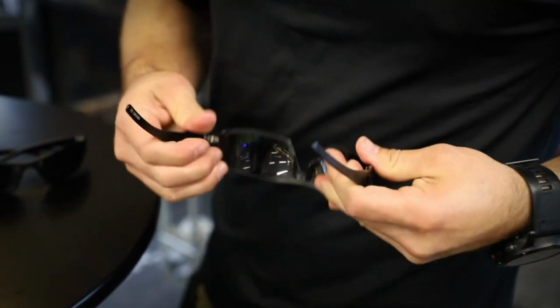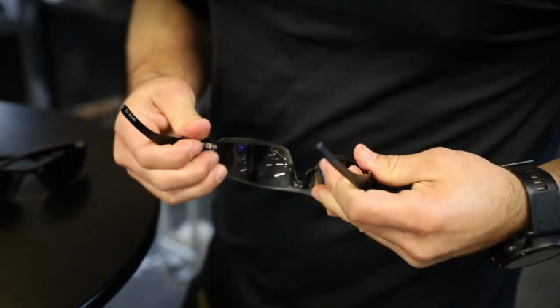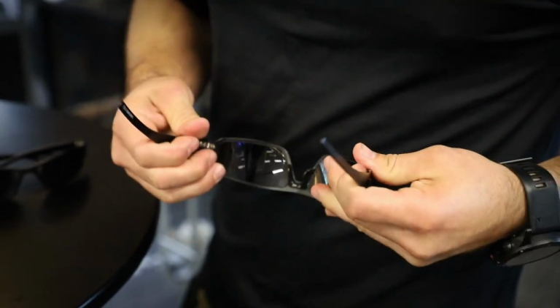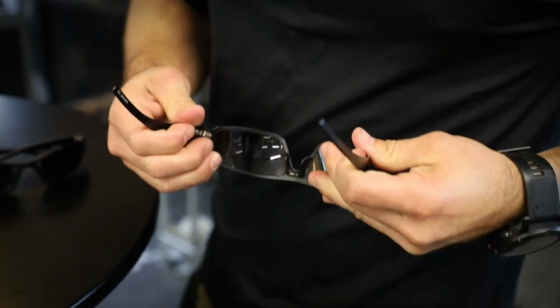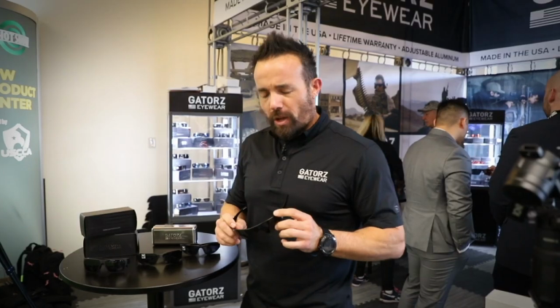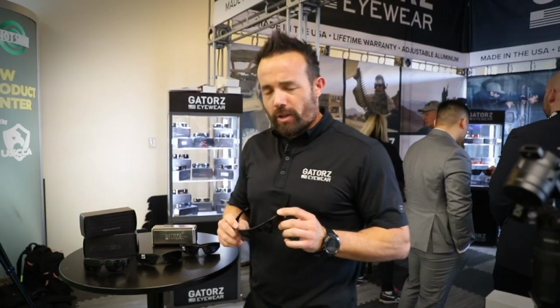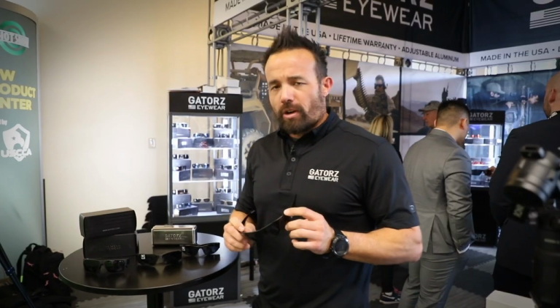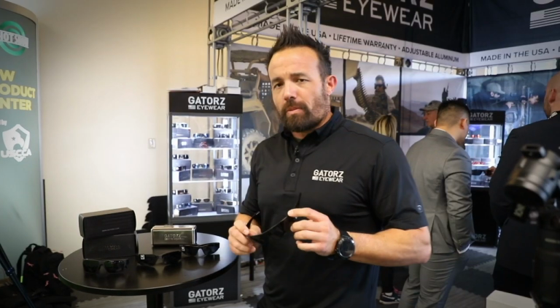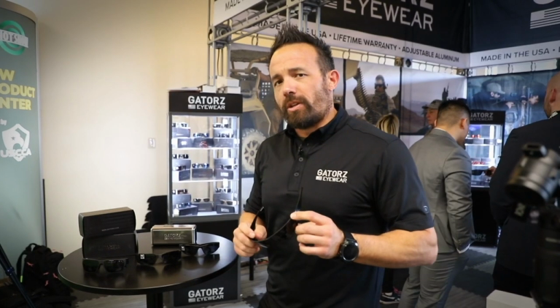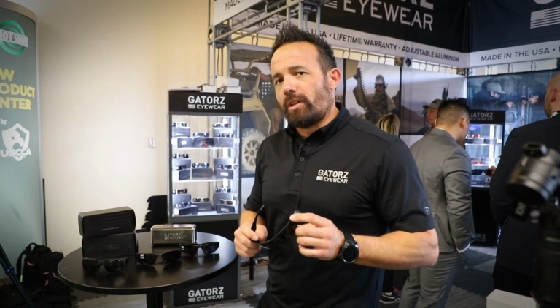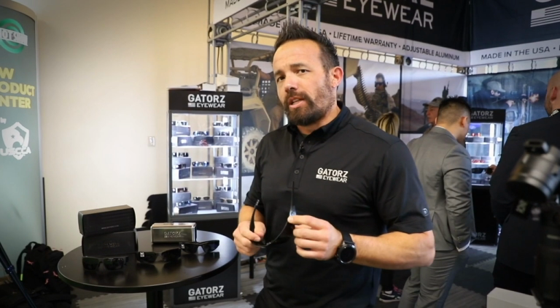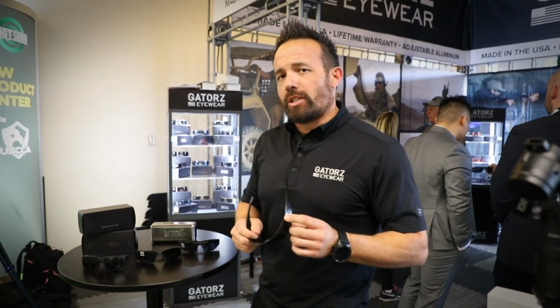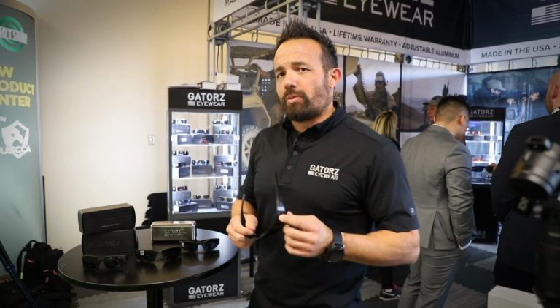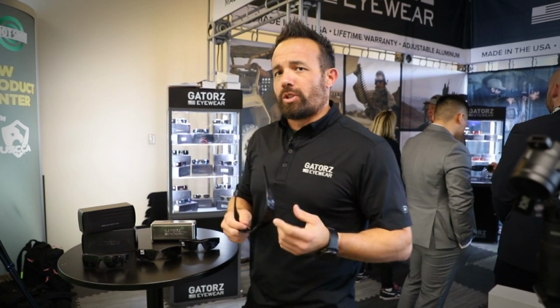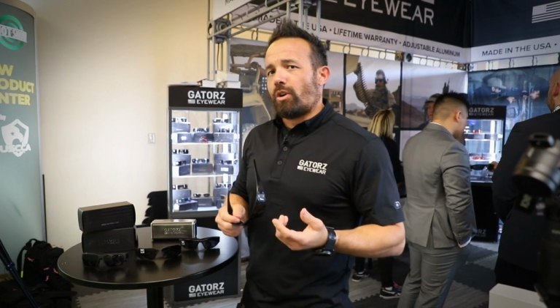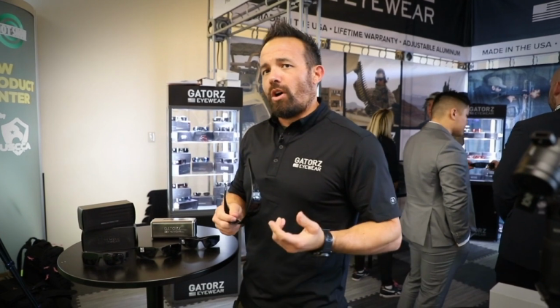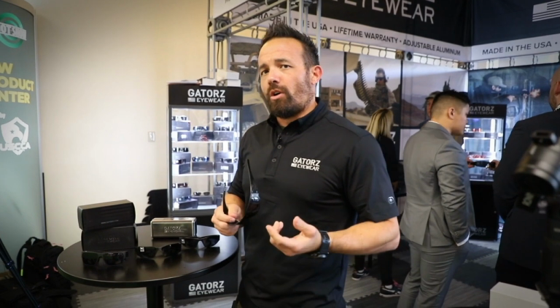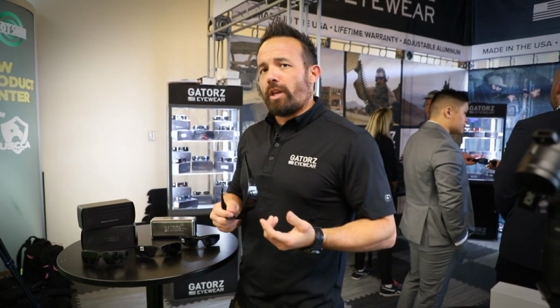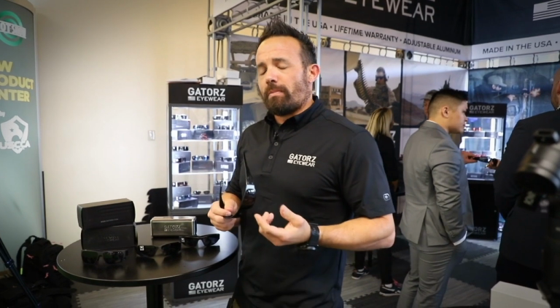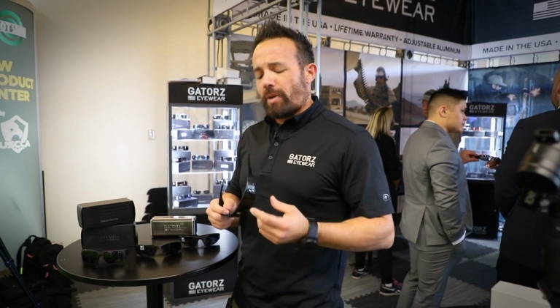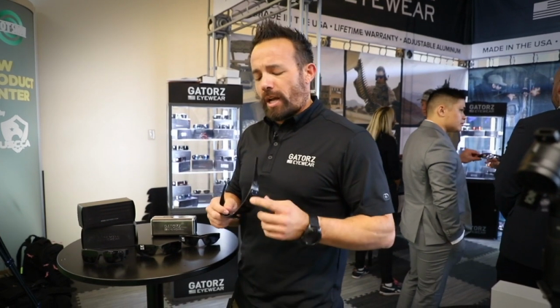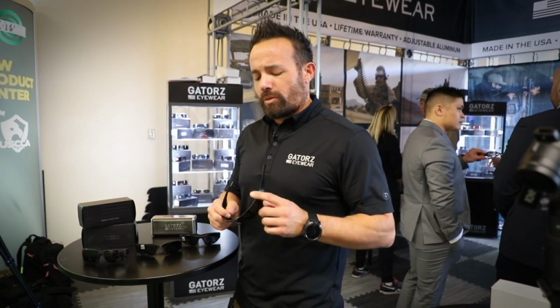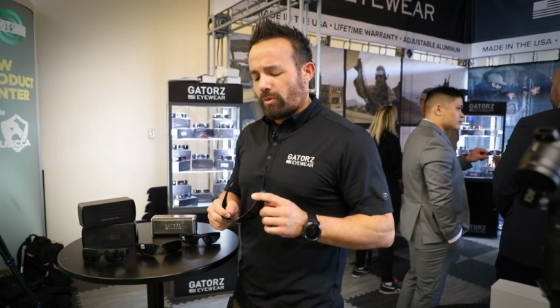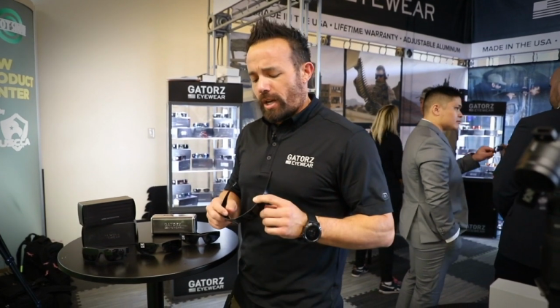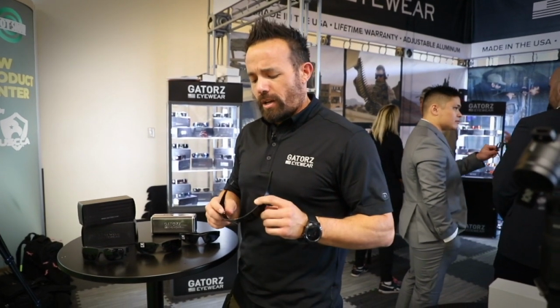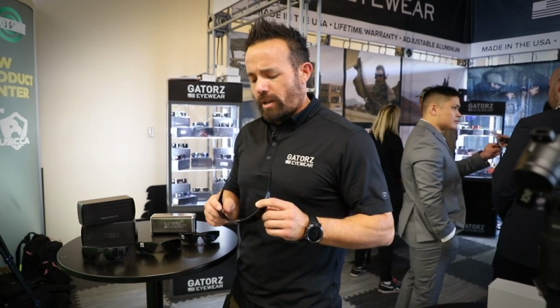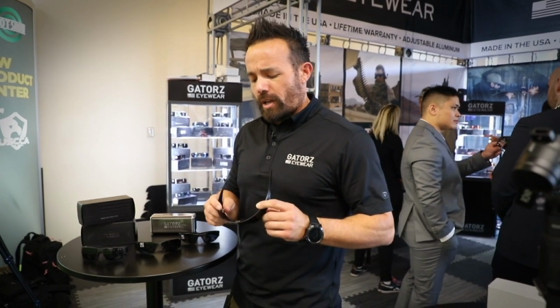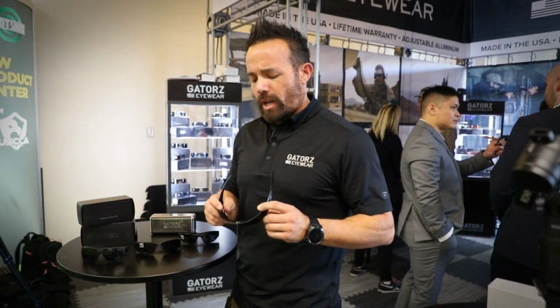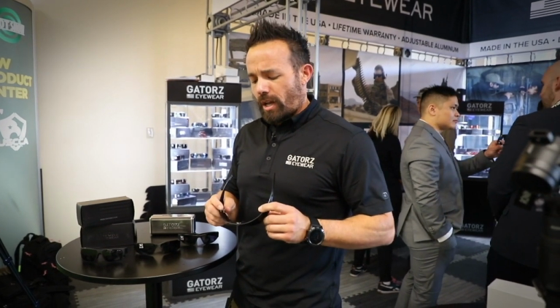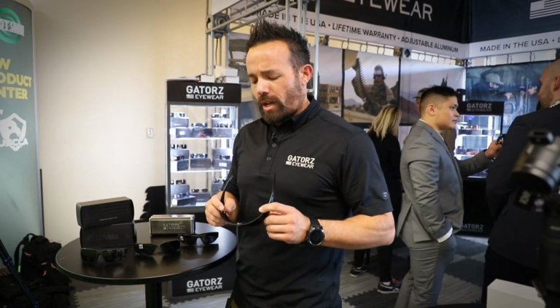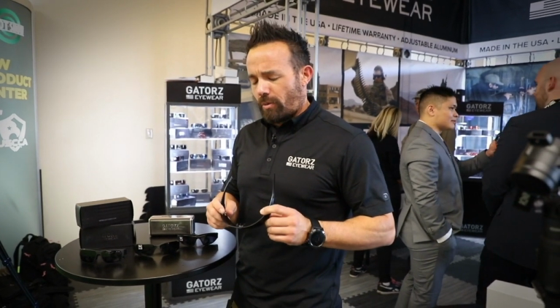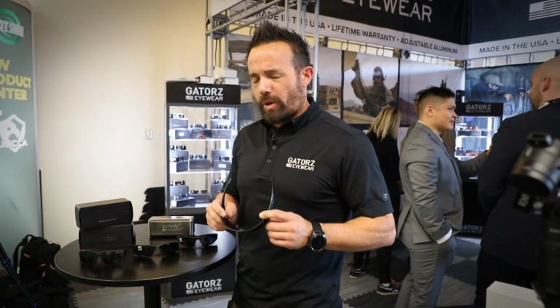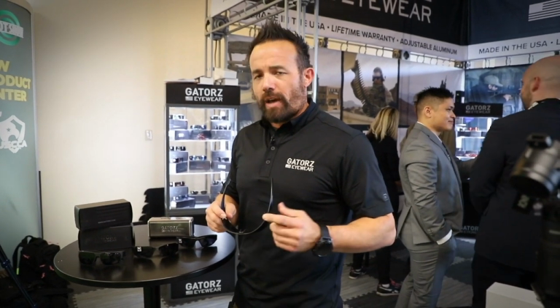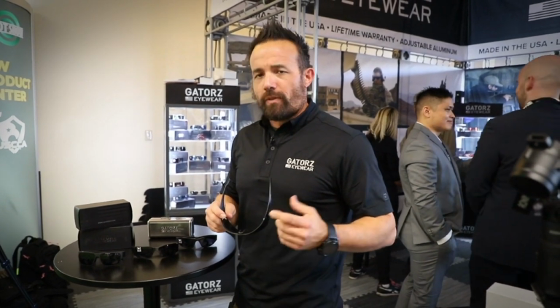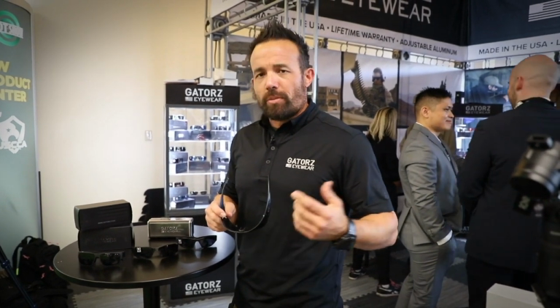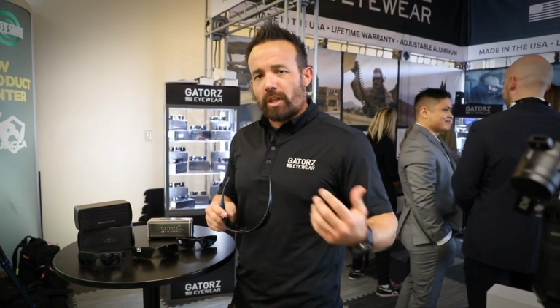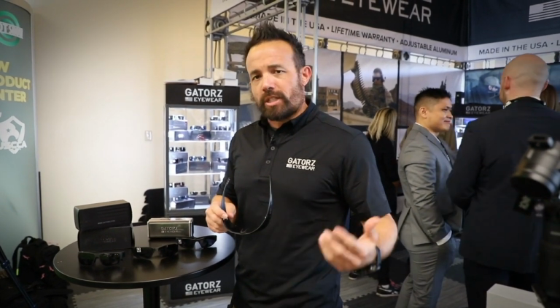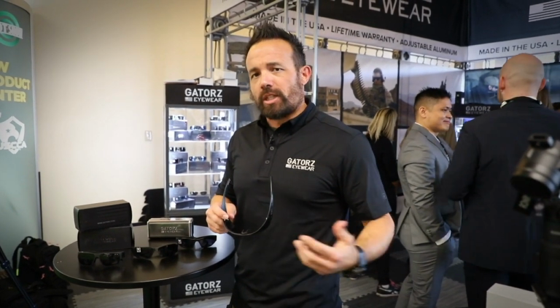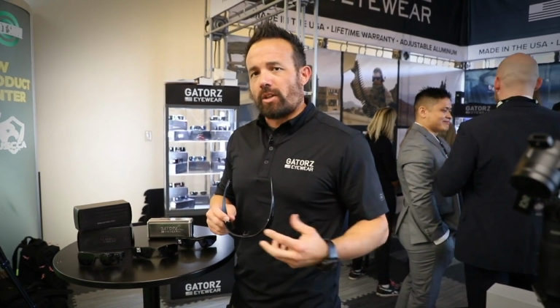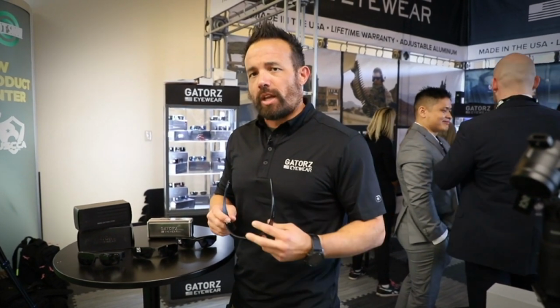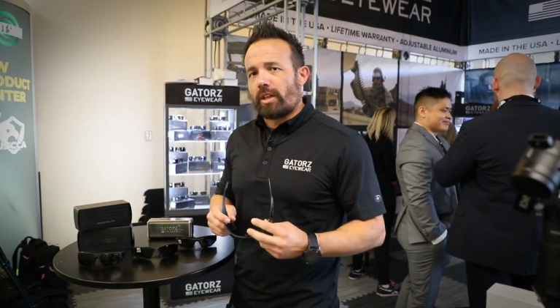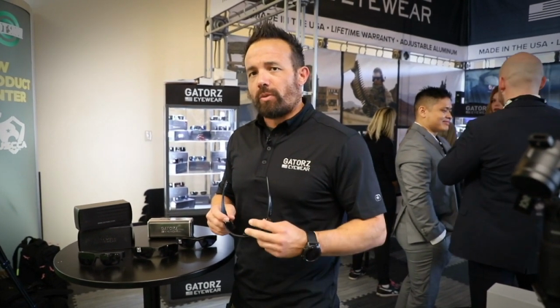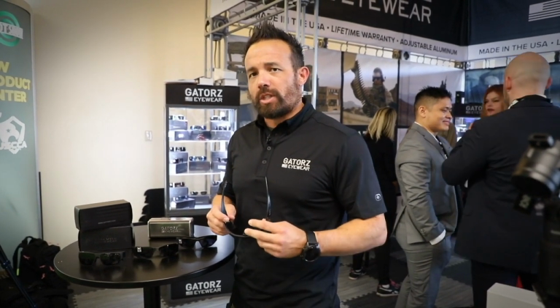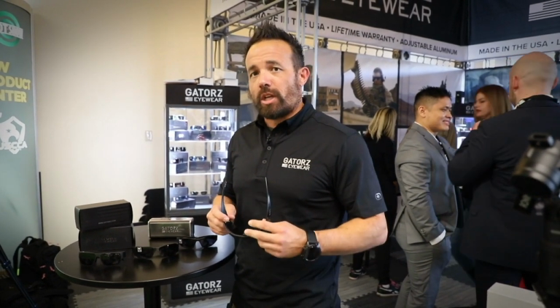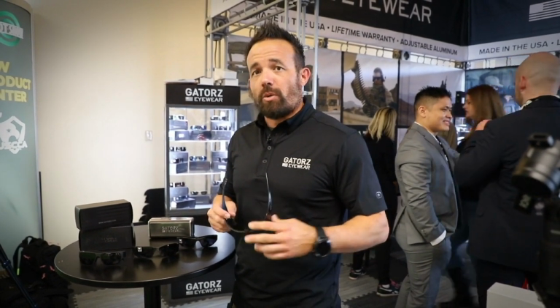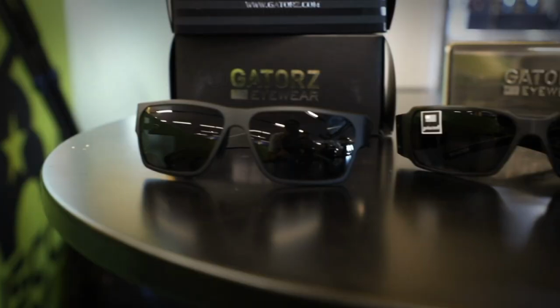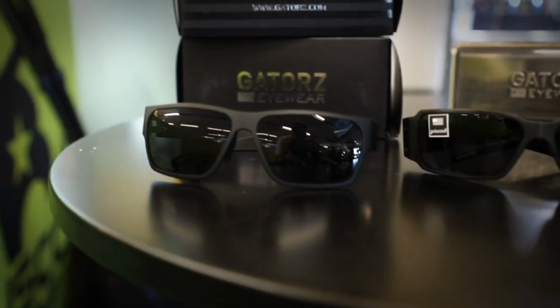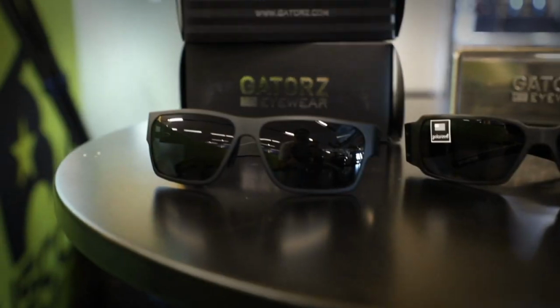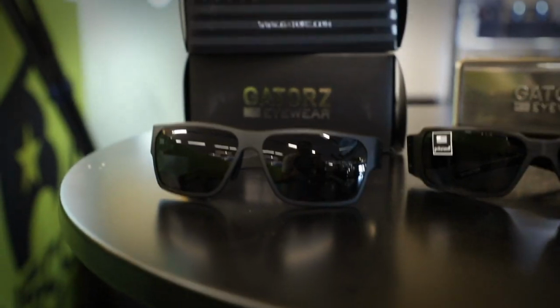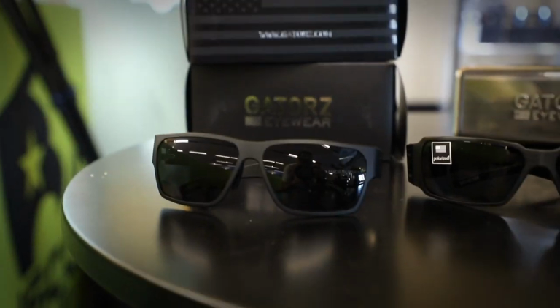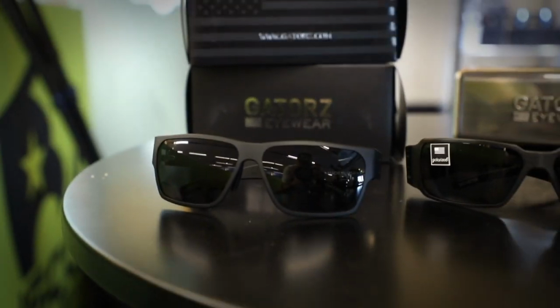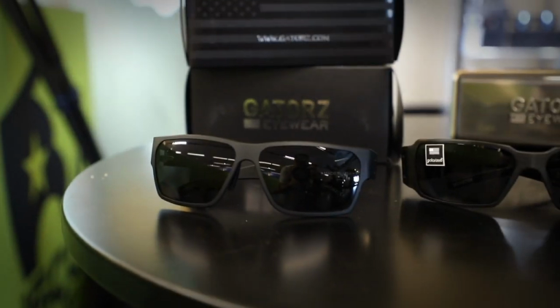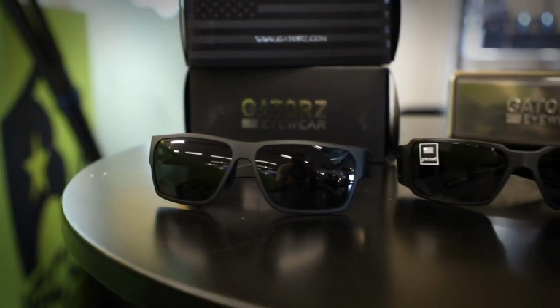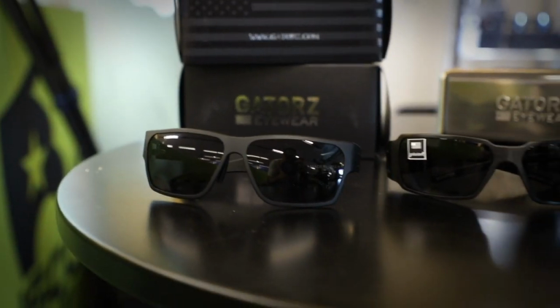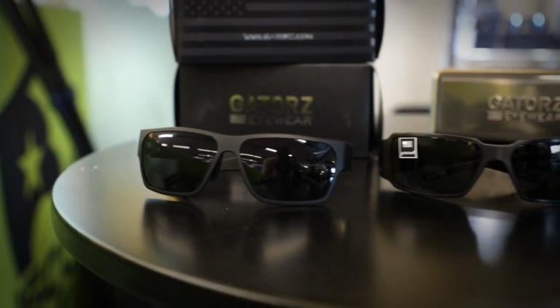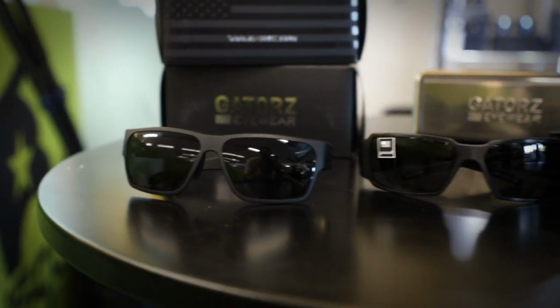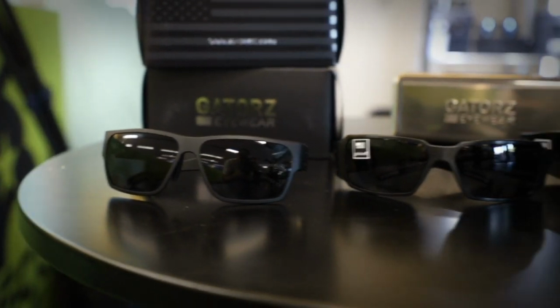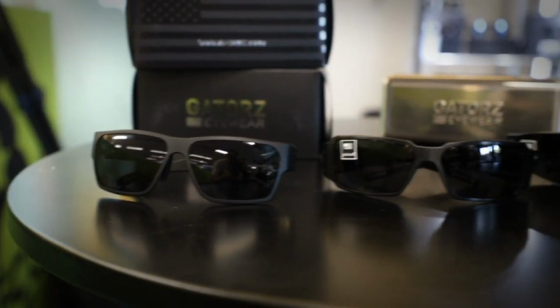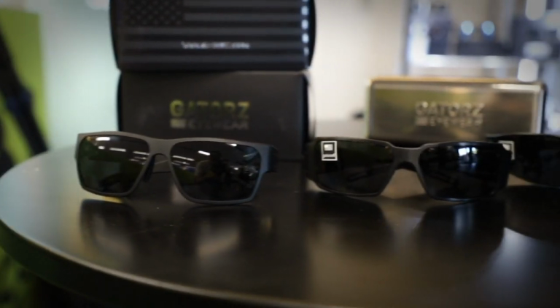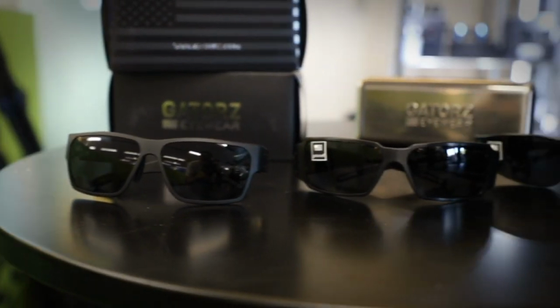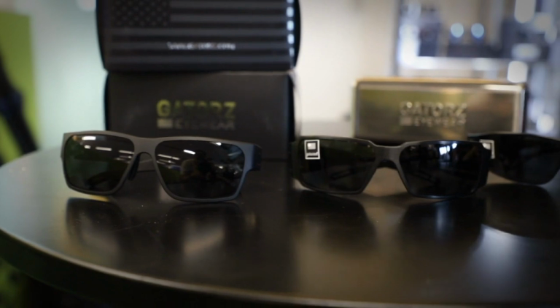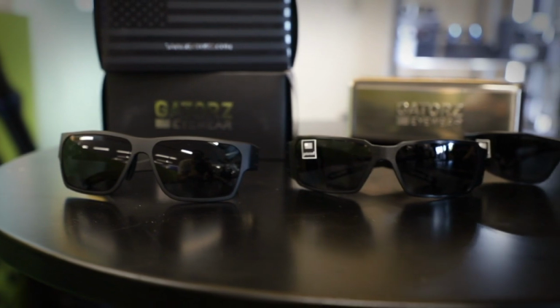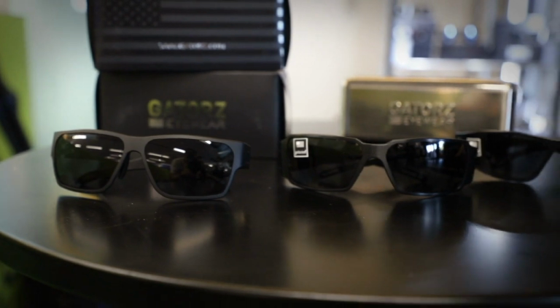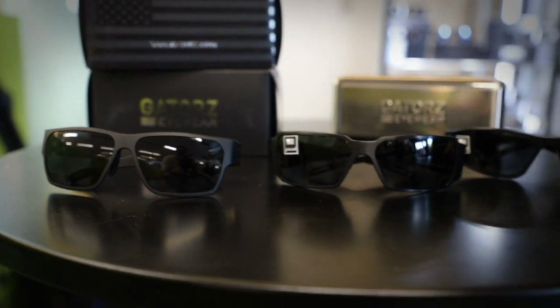We use polycarbonate lenses which are all impact rated. We have a ballistic line that we sell at Shot Show into the tactical community.